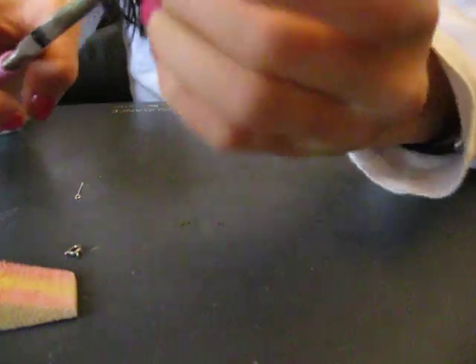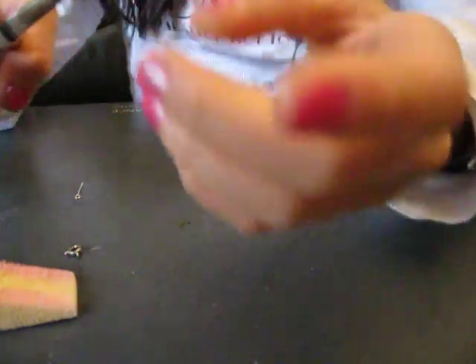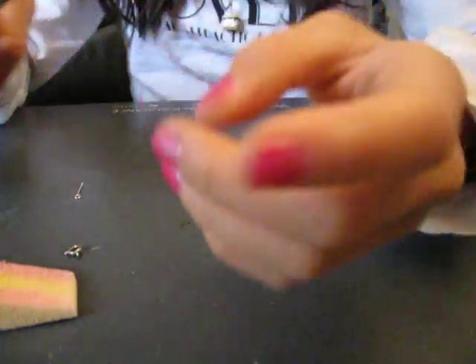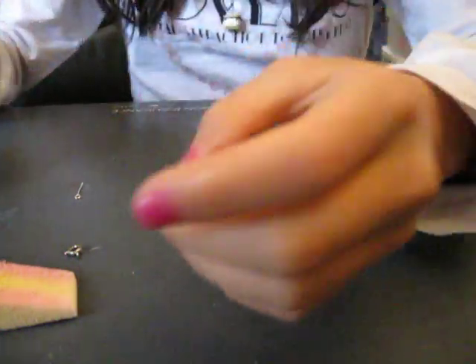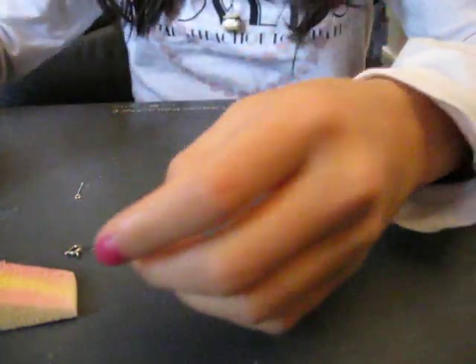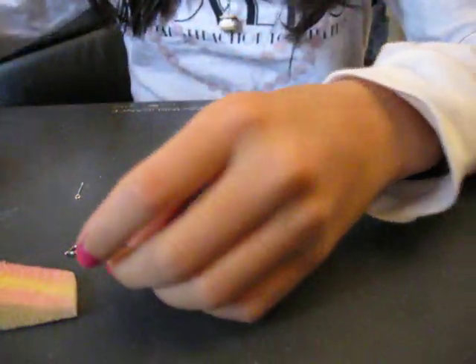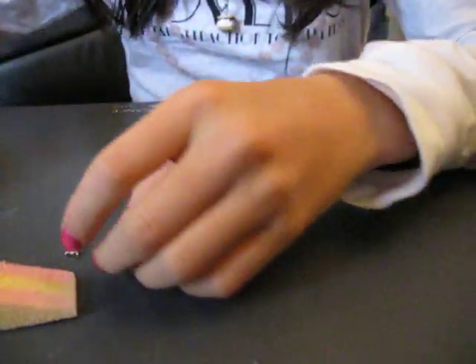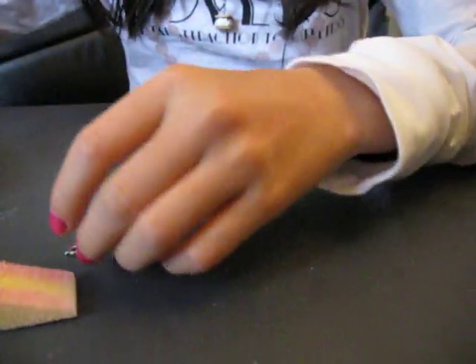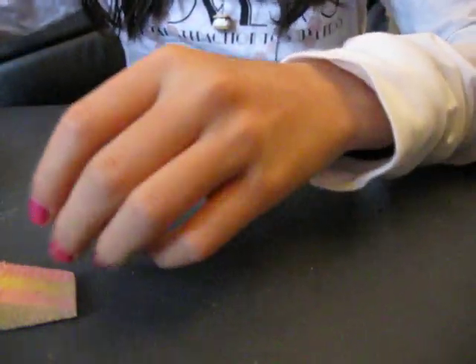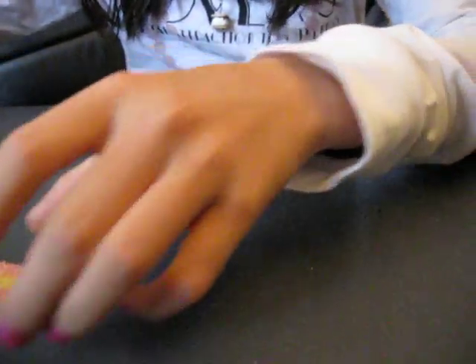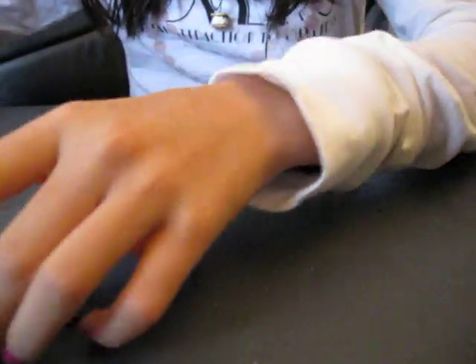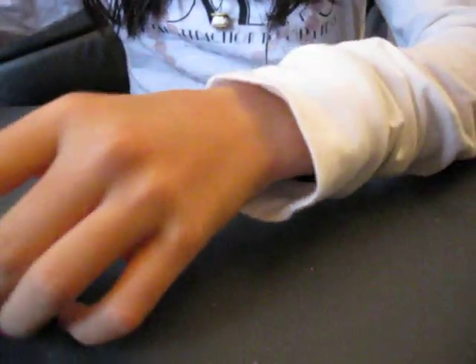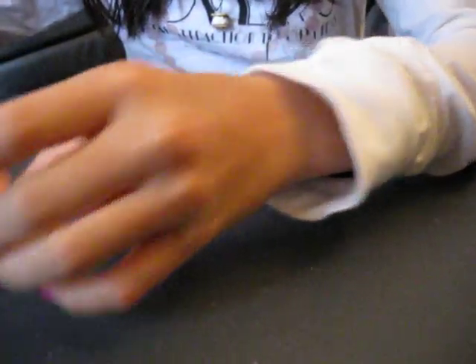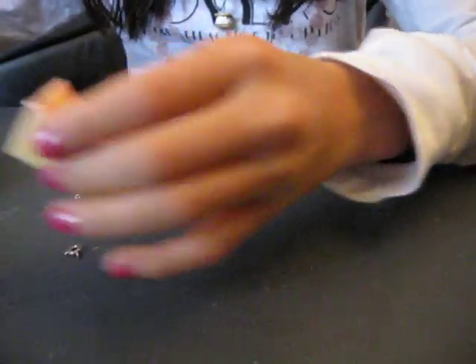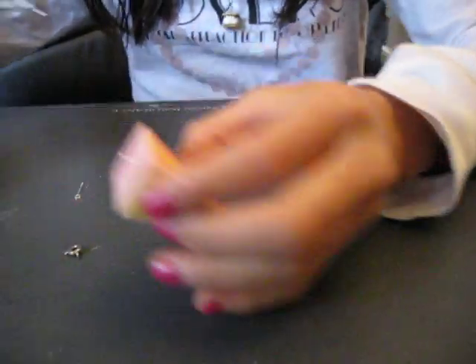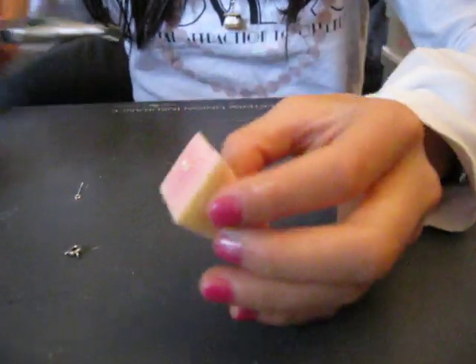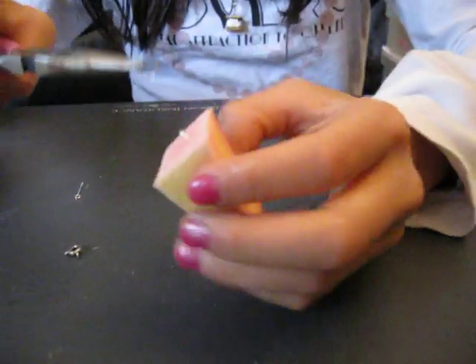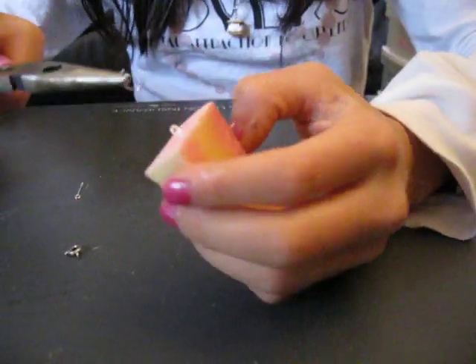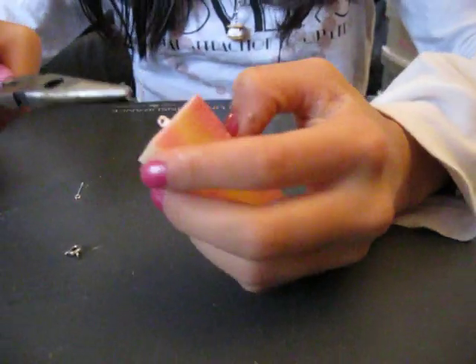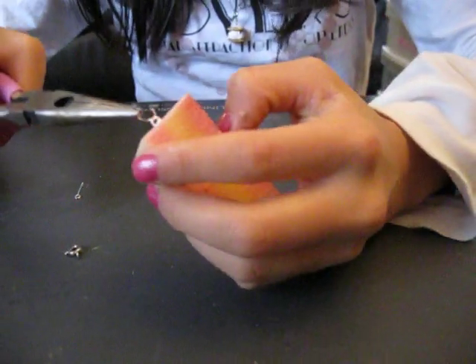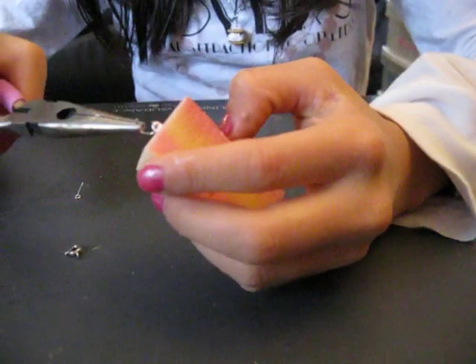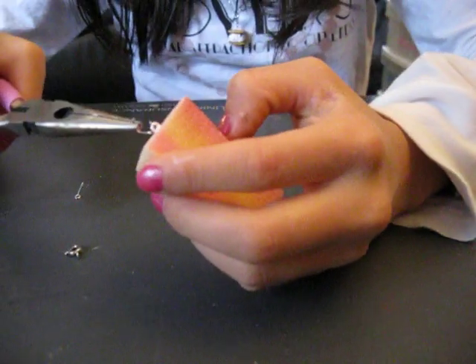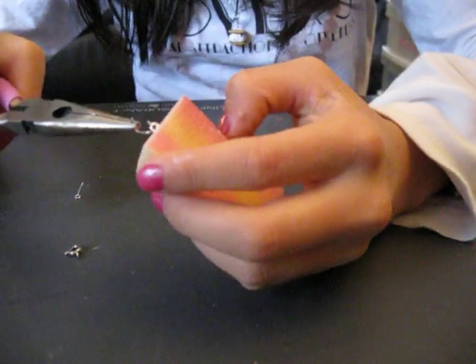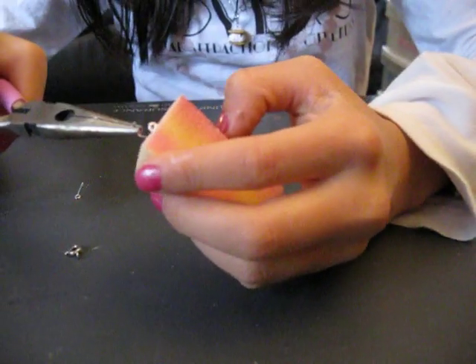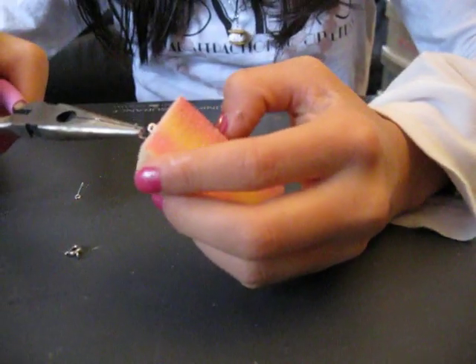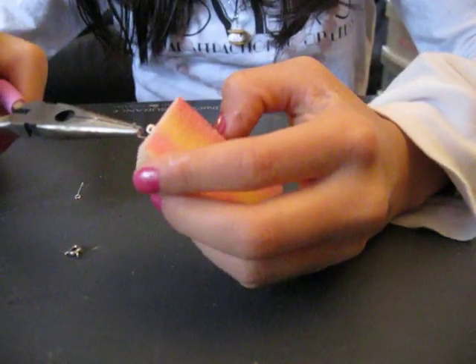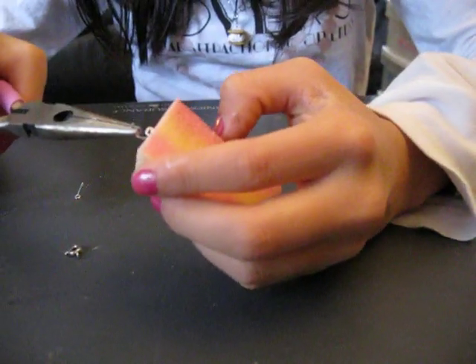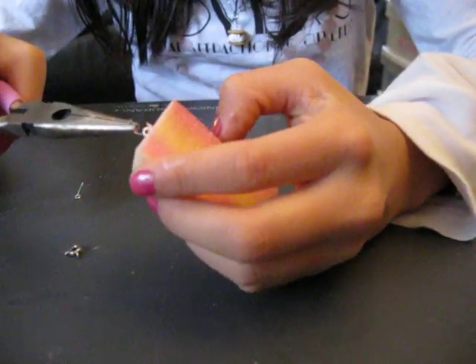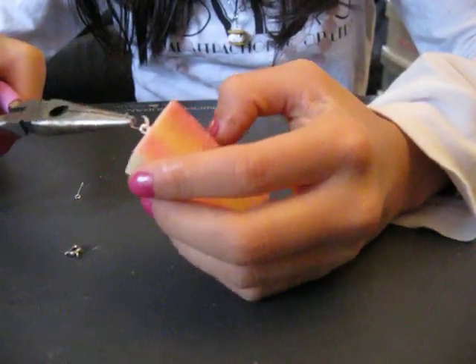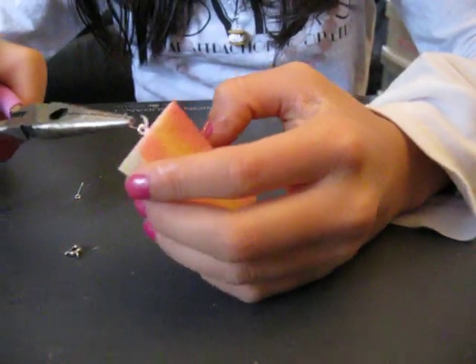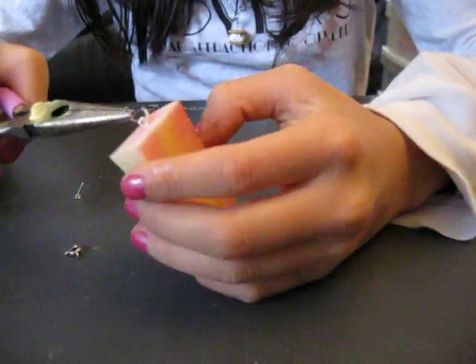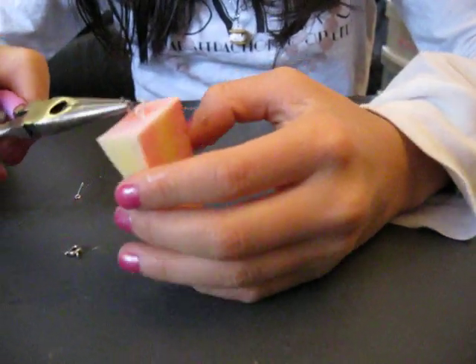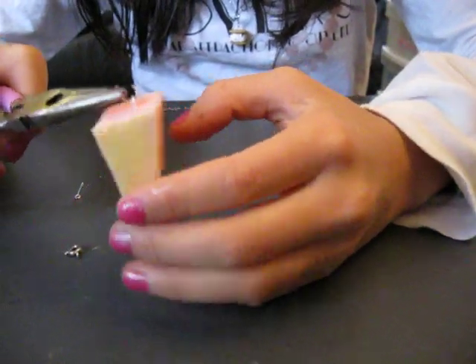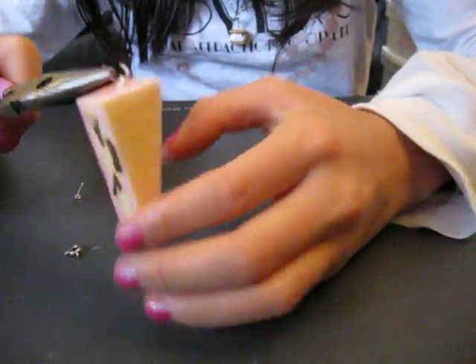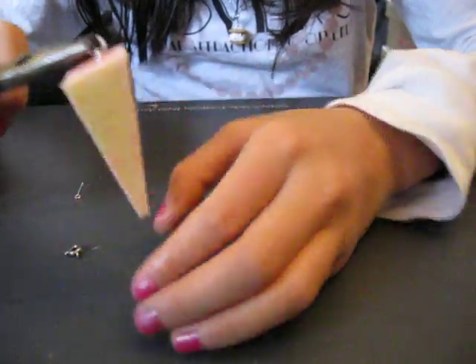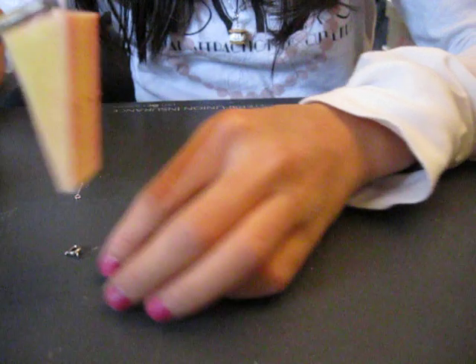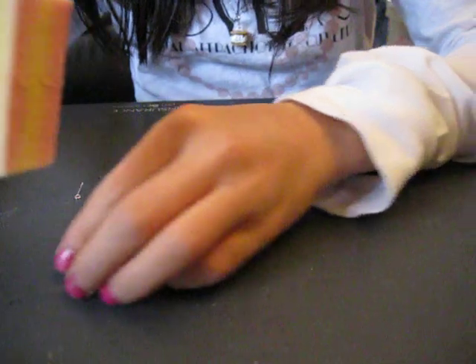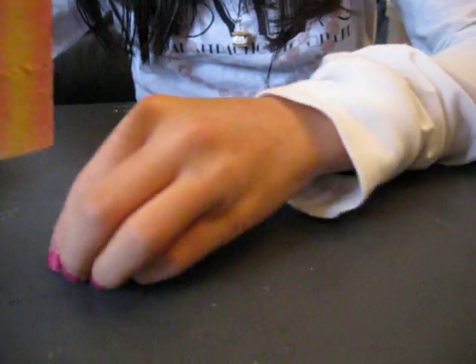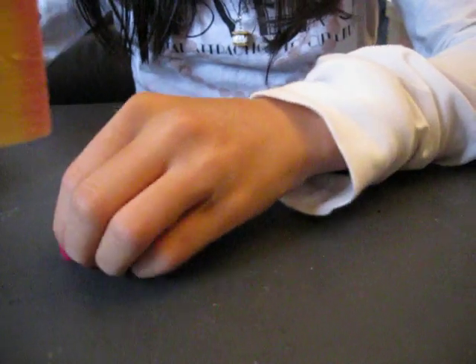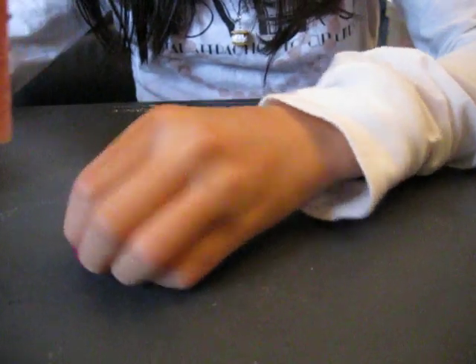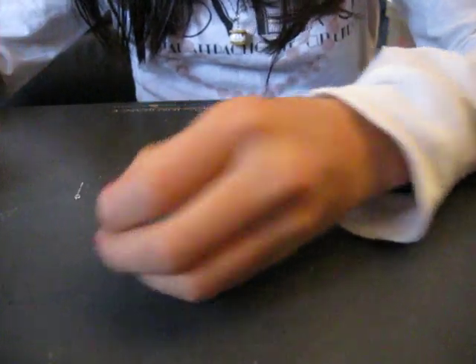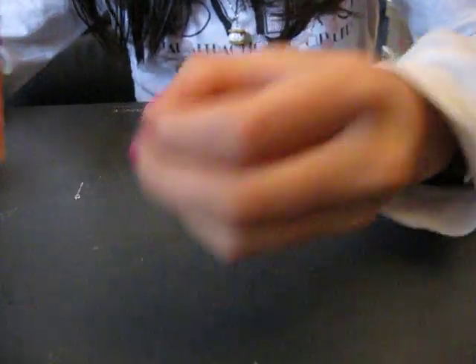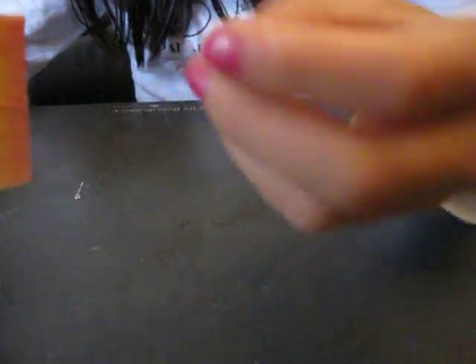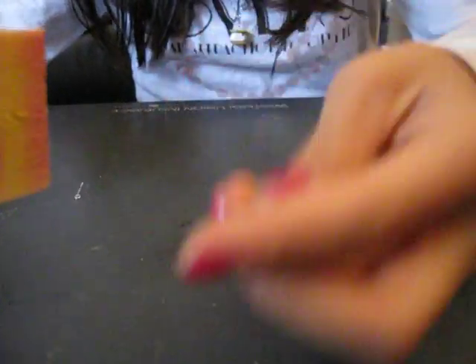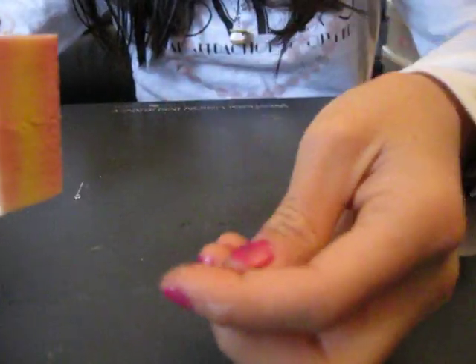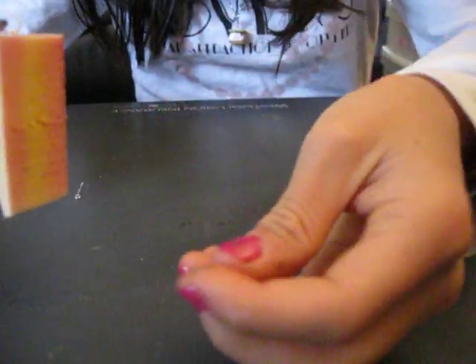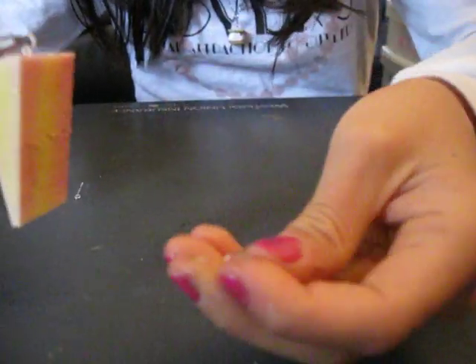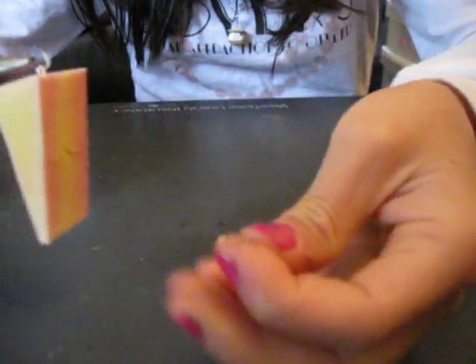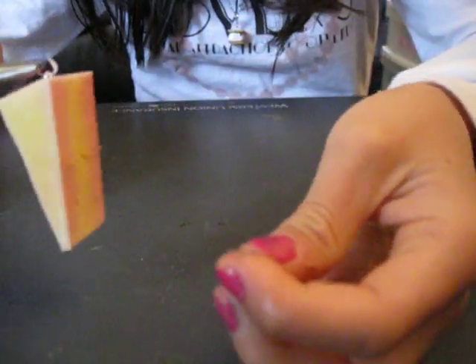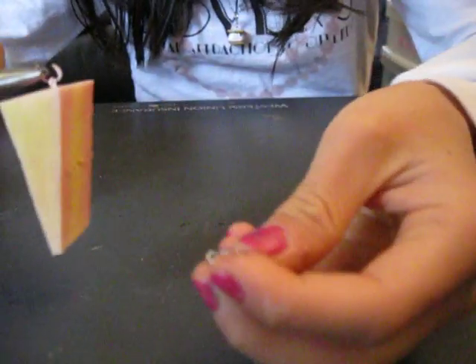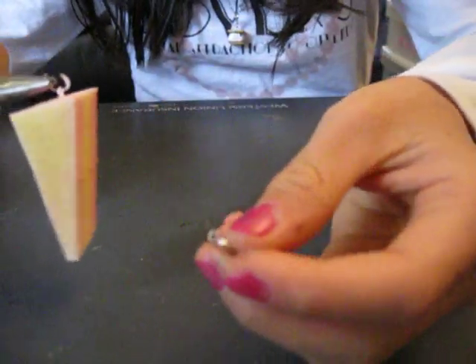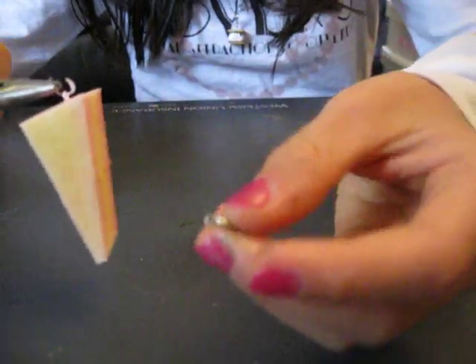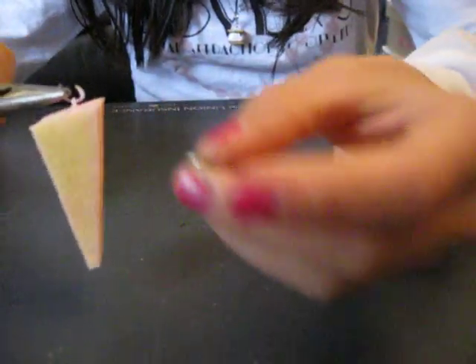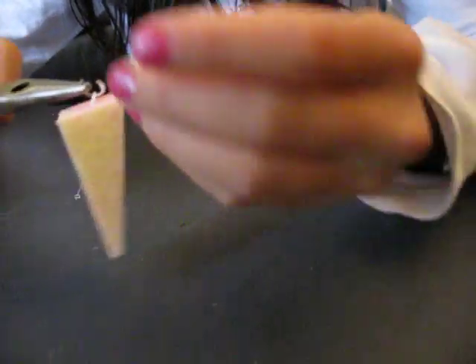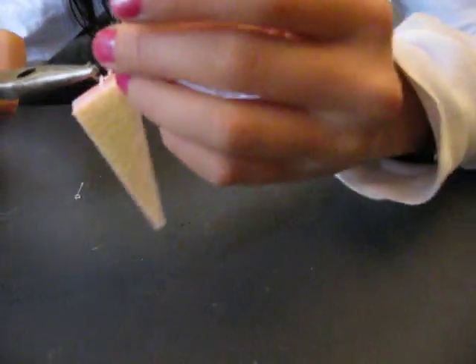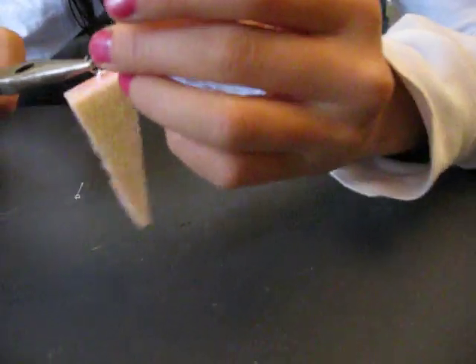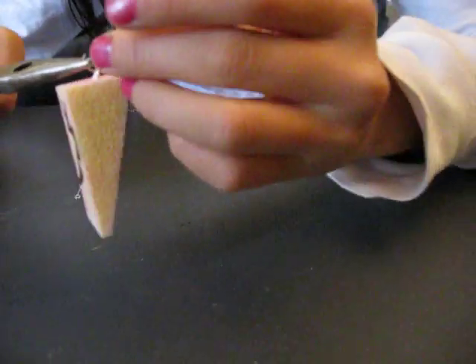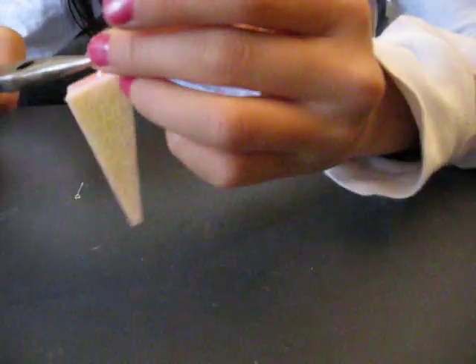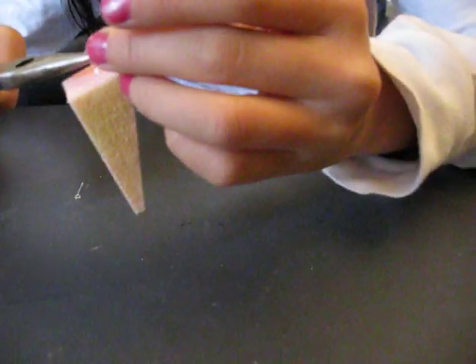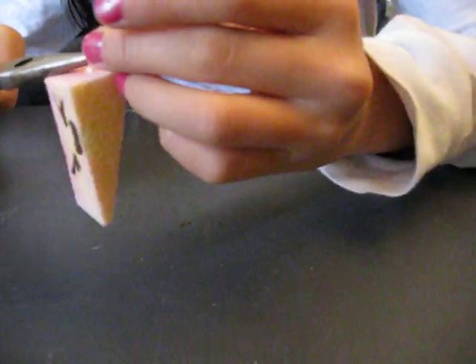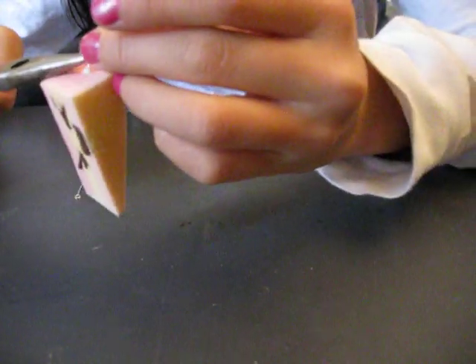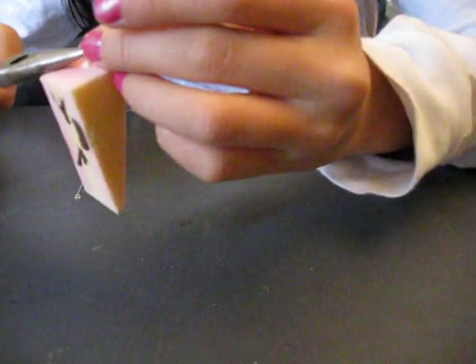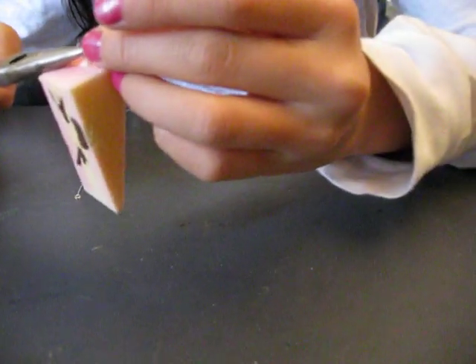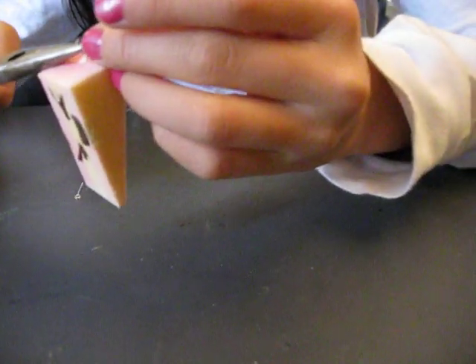And then get your squishy cake and hook it through. Get your clasp and hook it through.